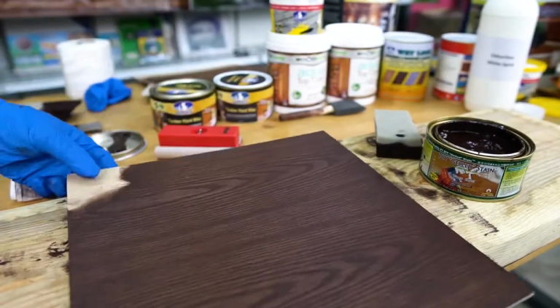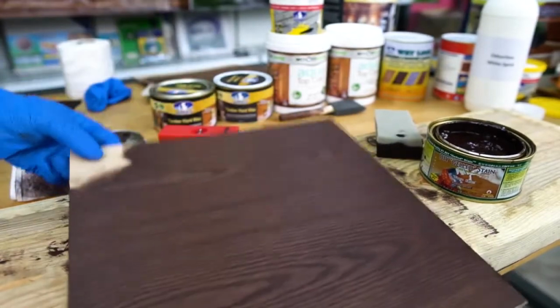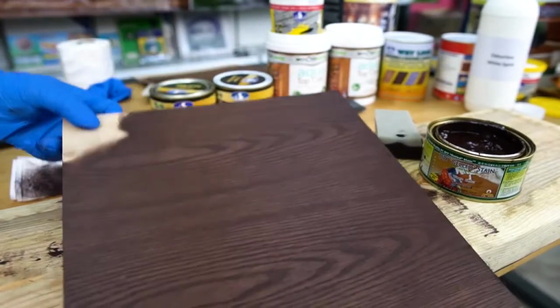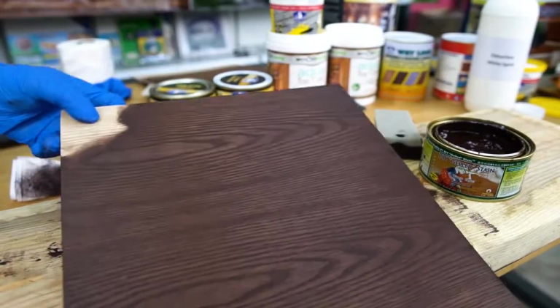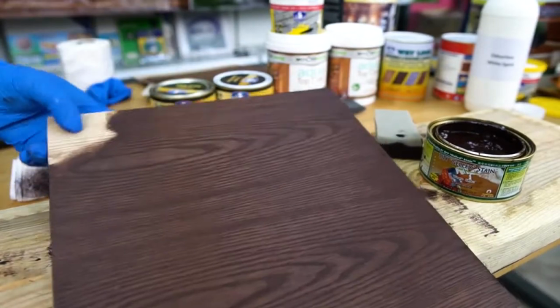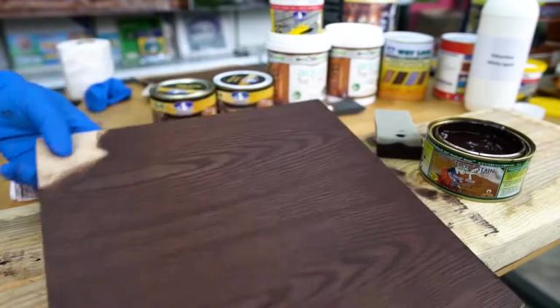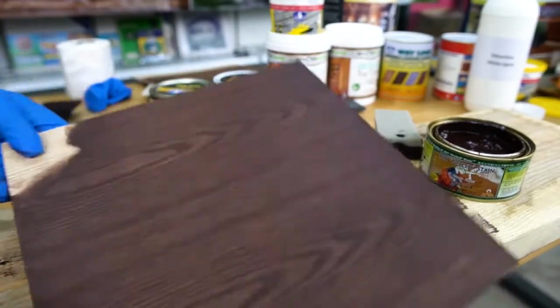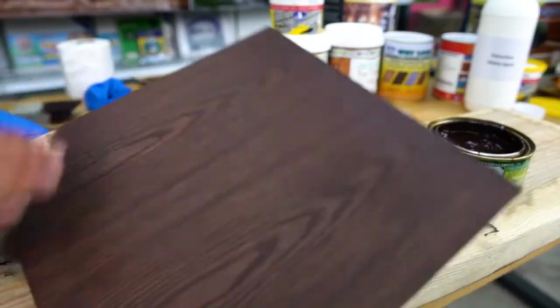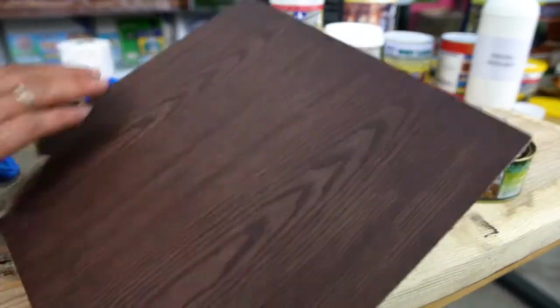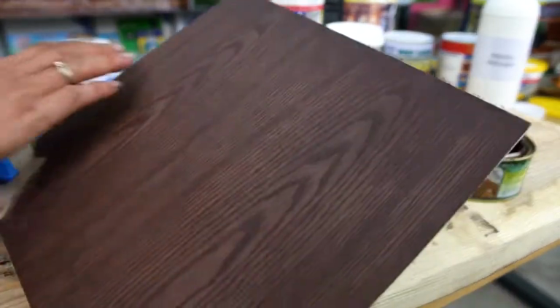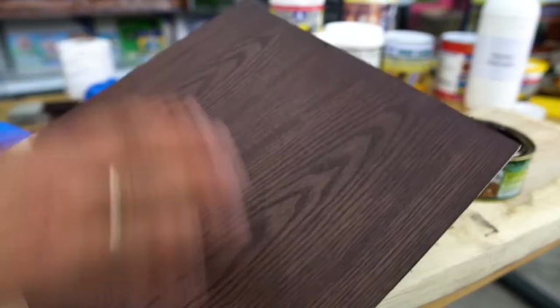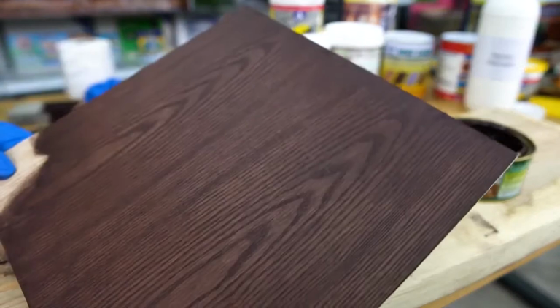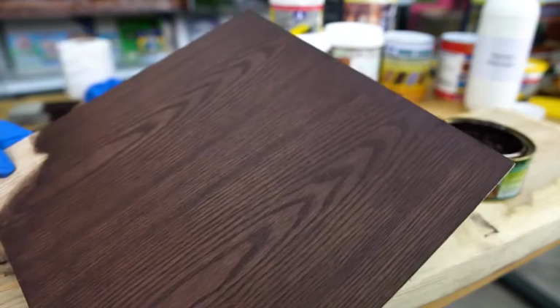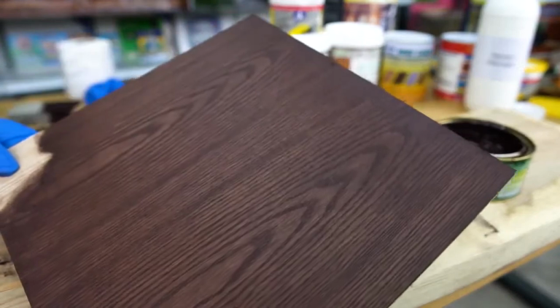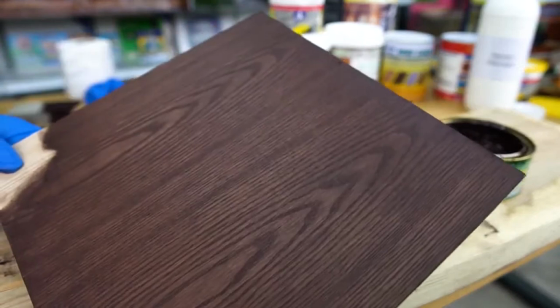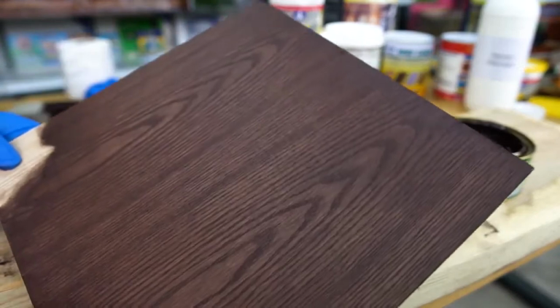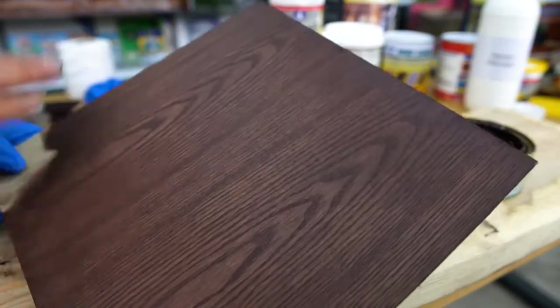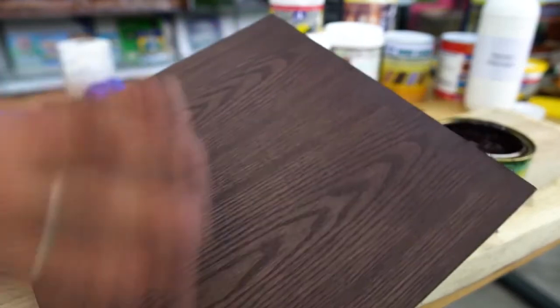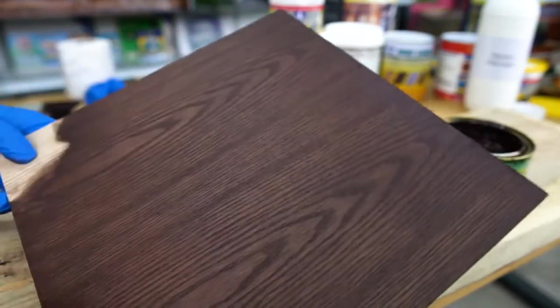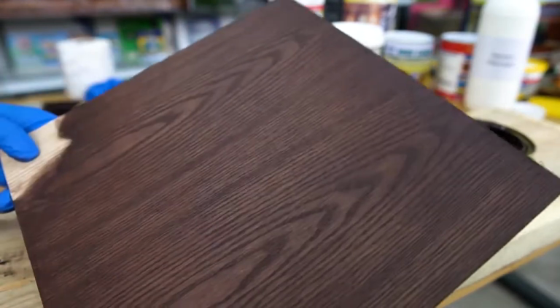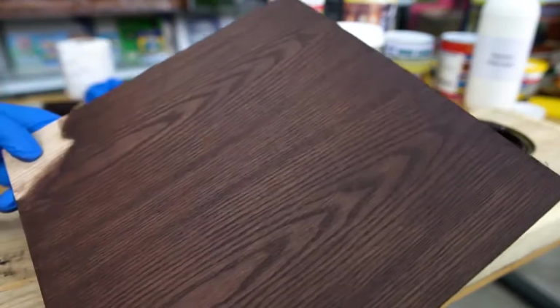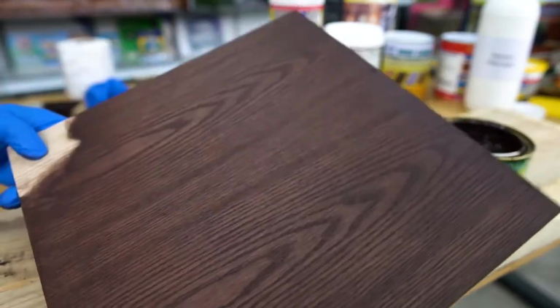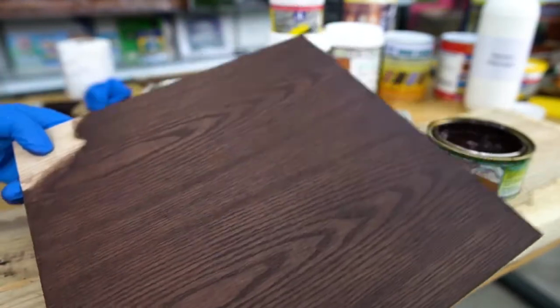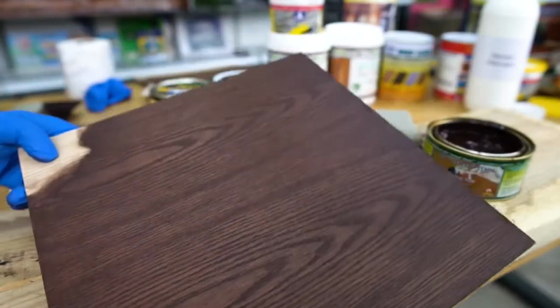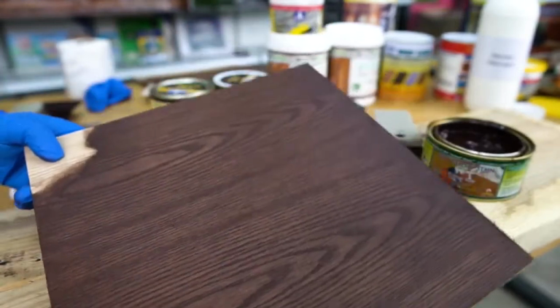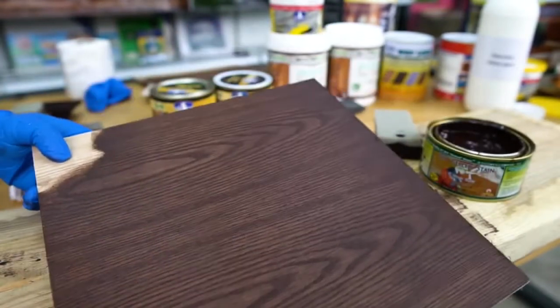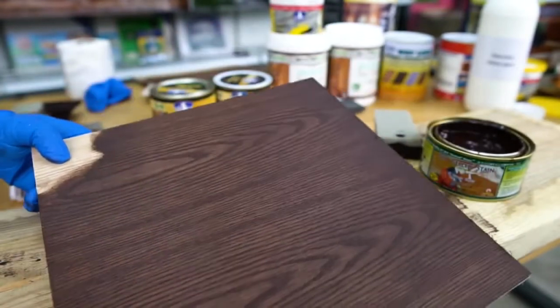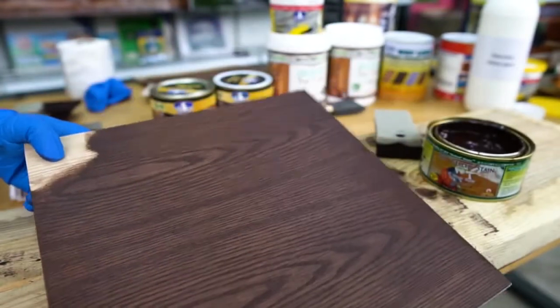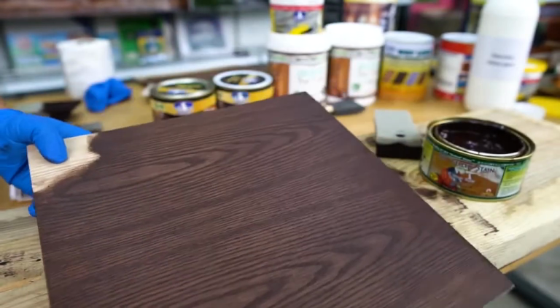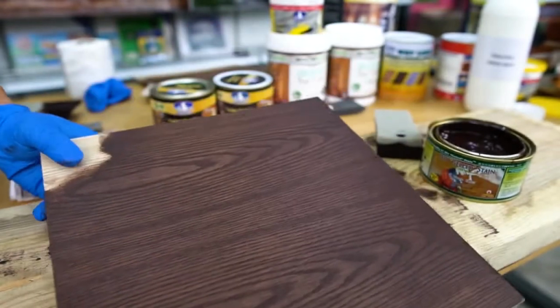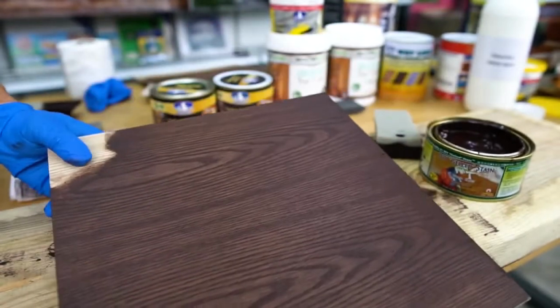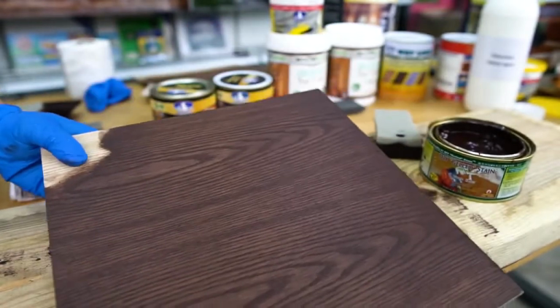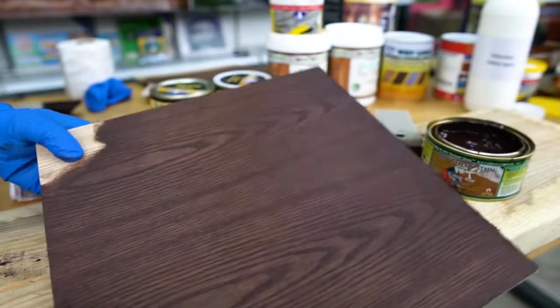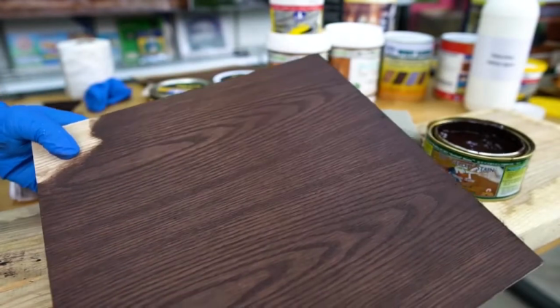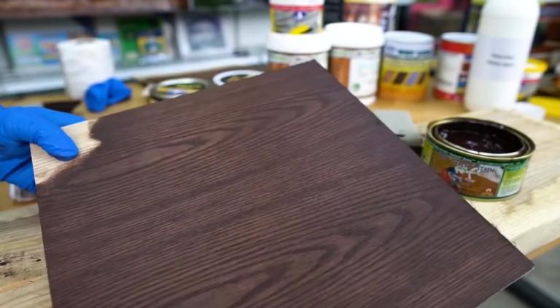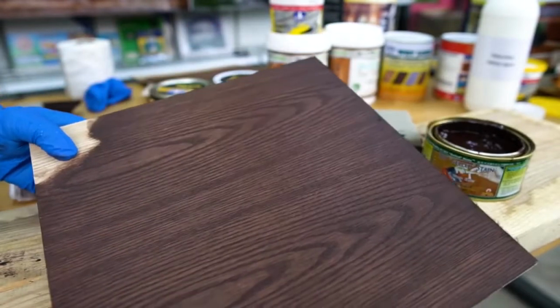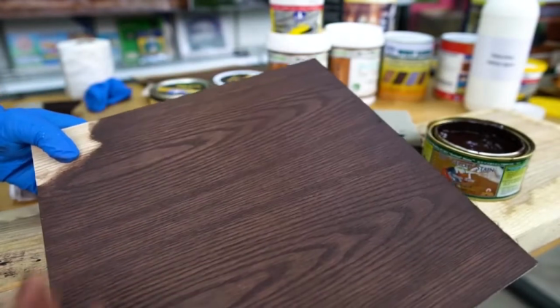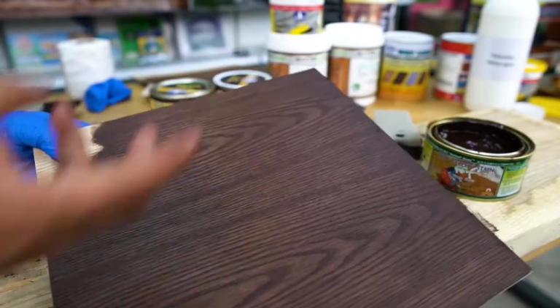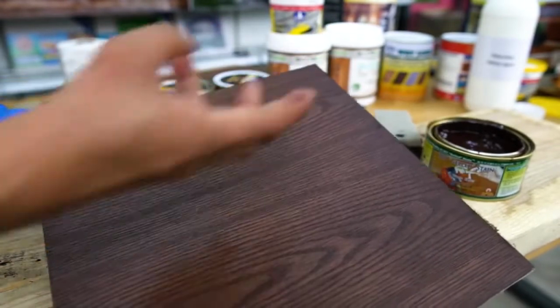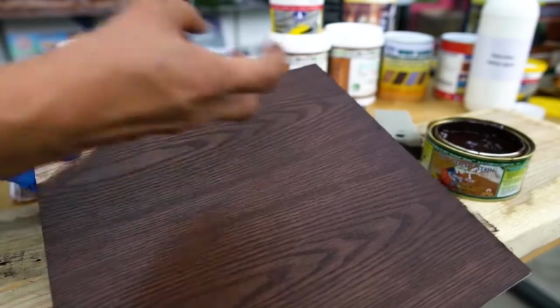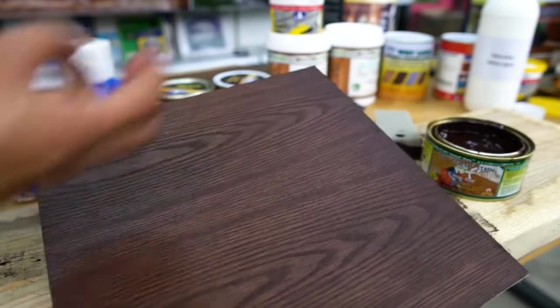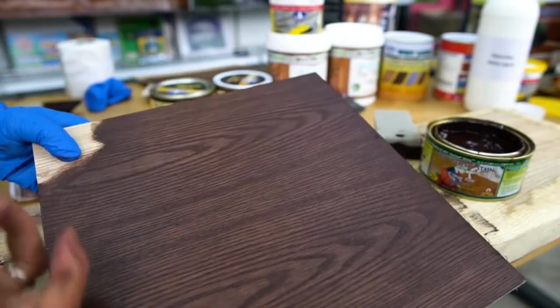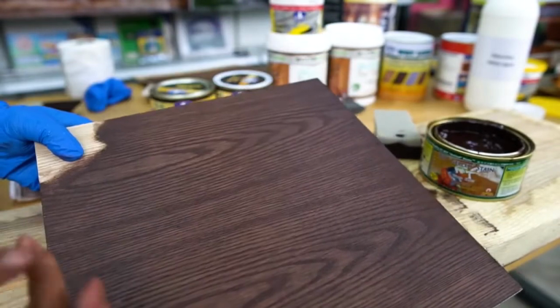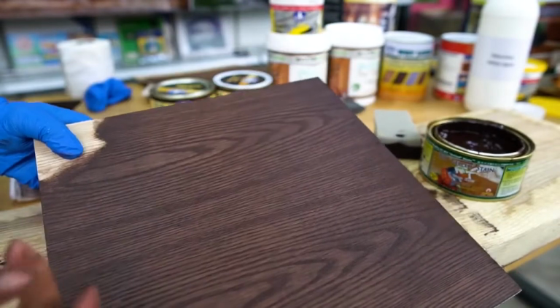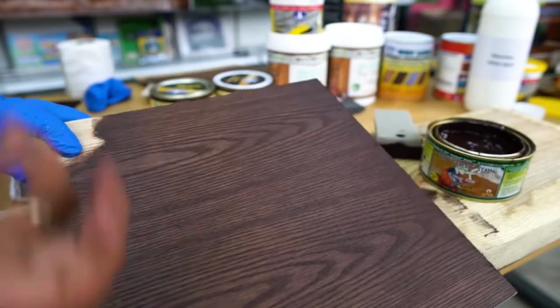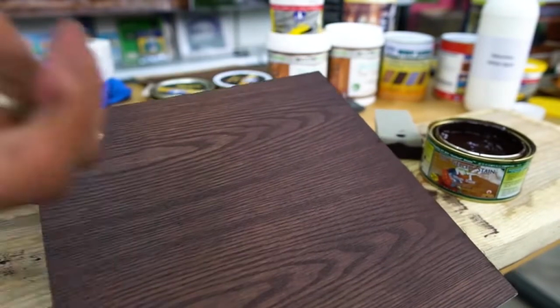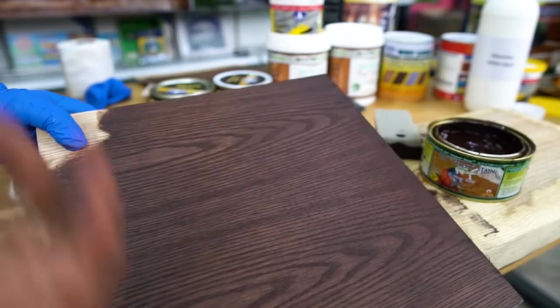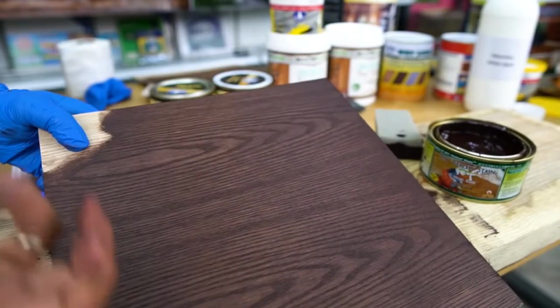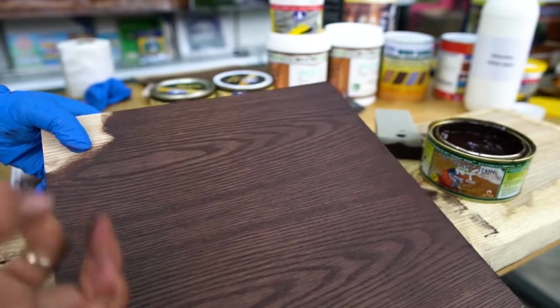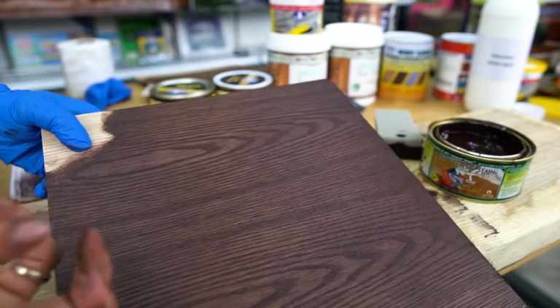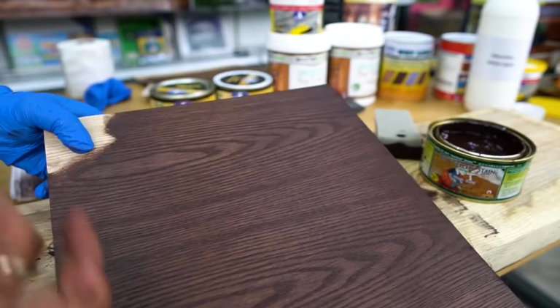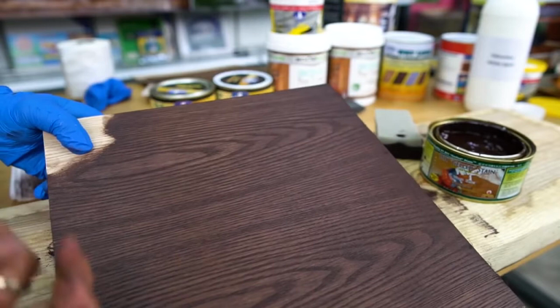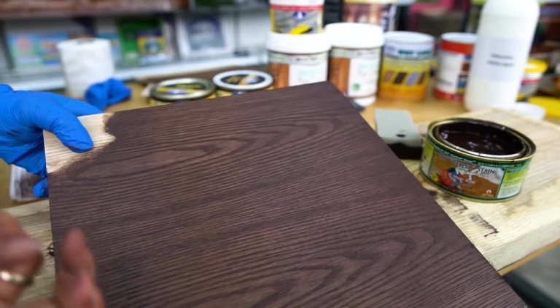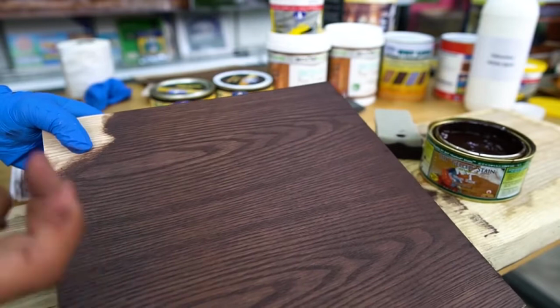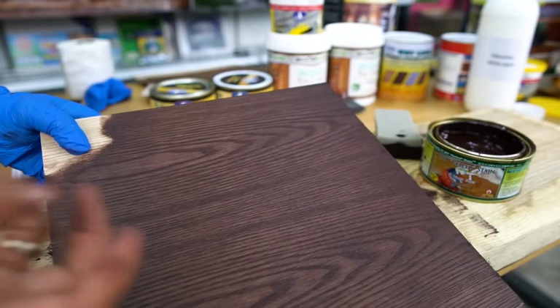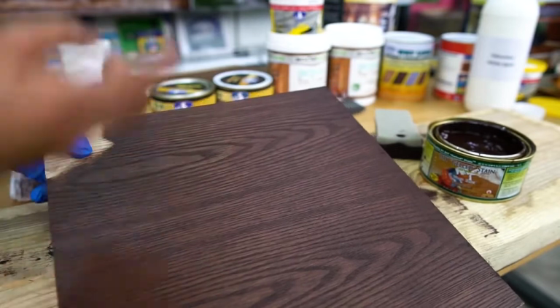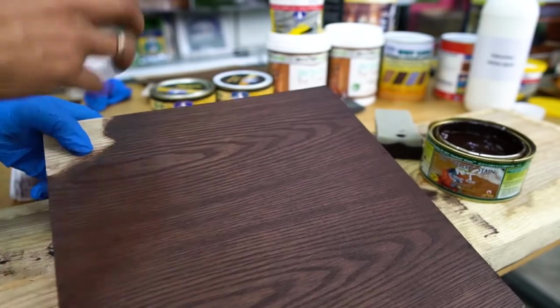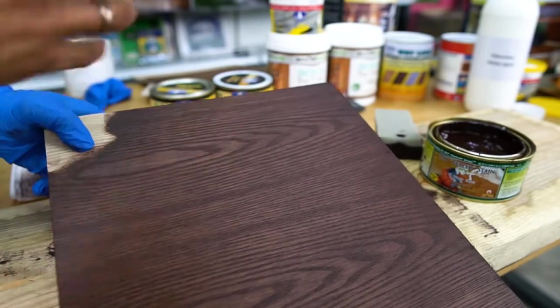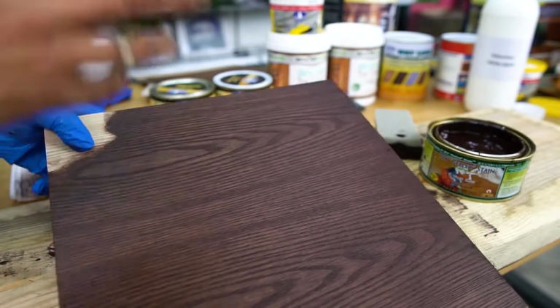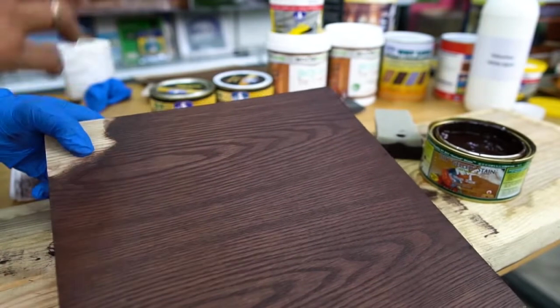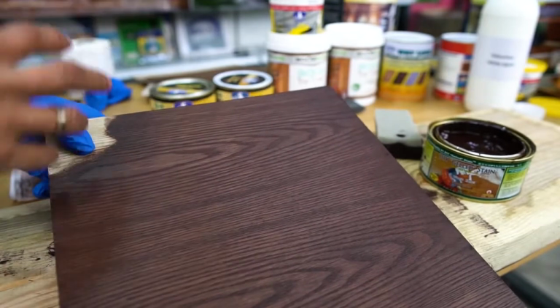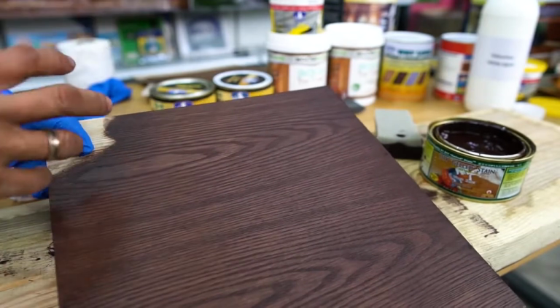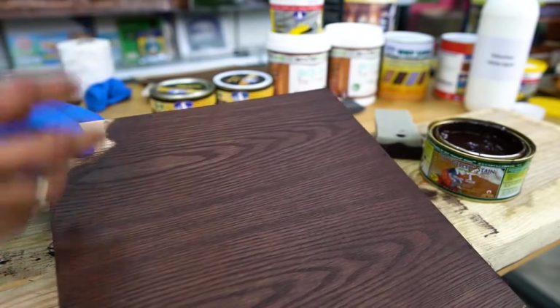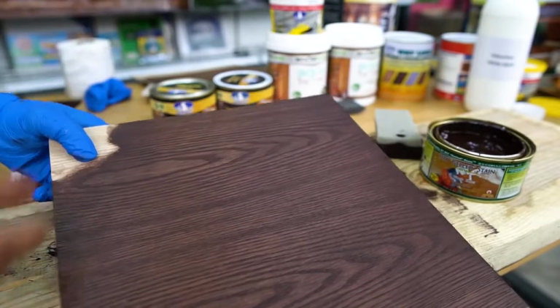It's very even in the color, very uniform. Compared with the liquid — because it's gel form, they won't penetrate as much compared with the liquid stain.